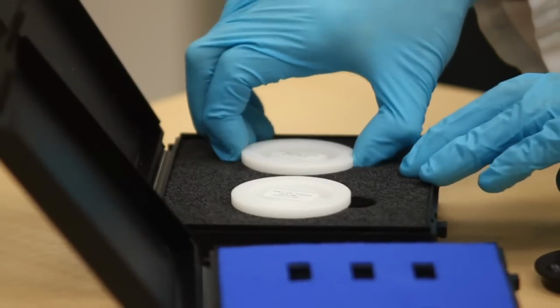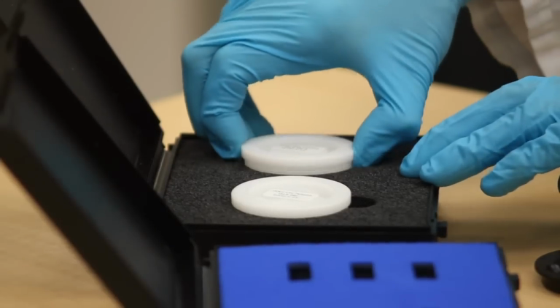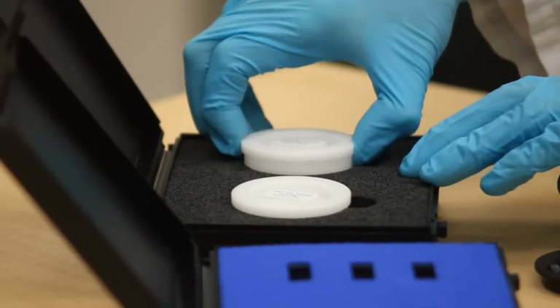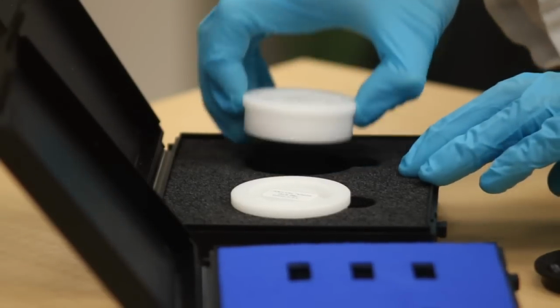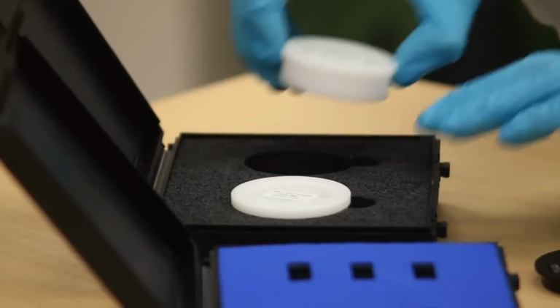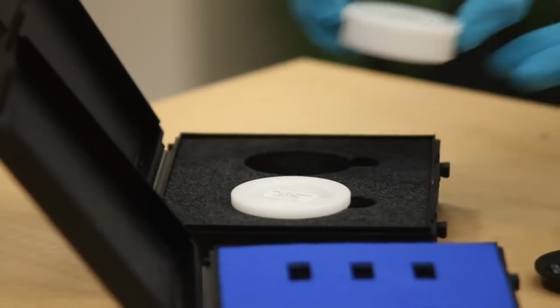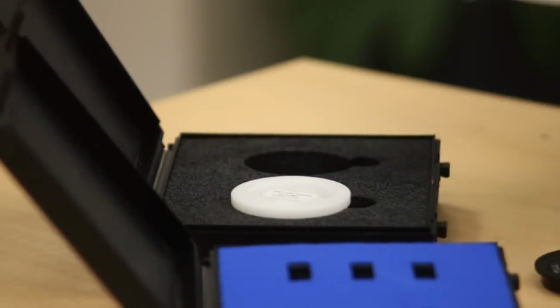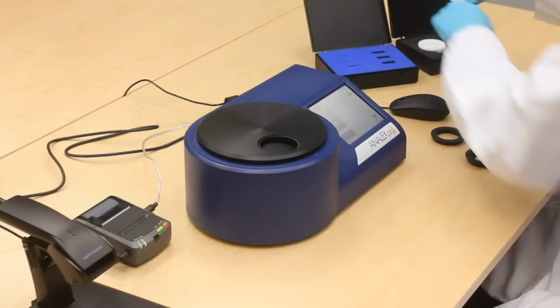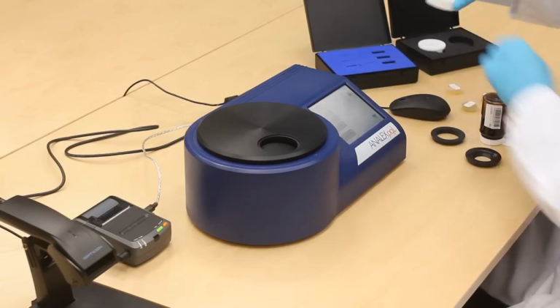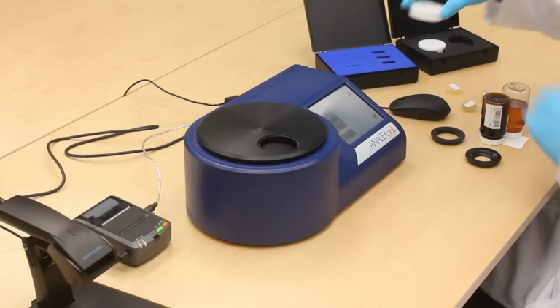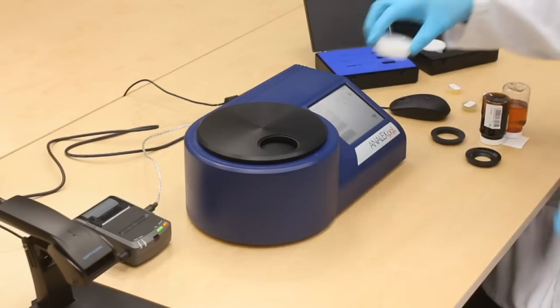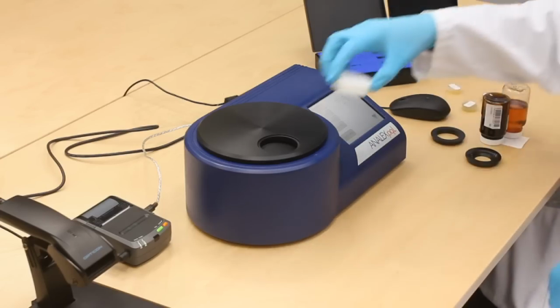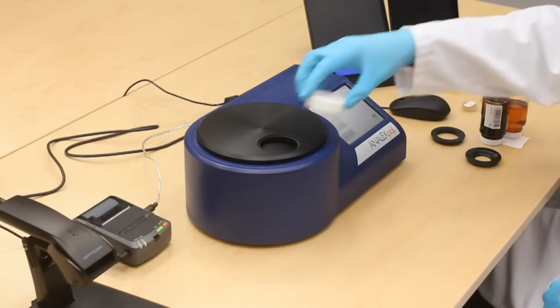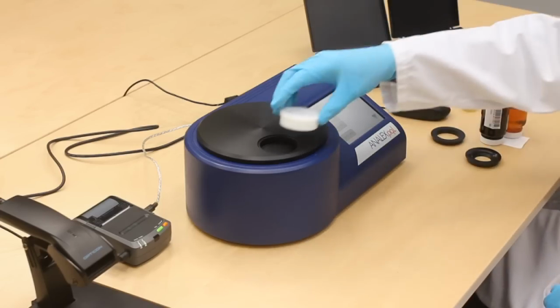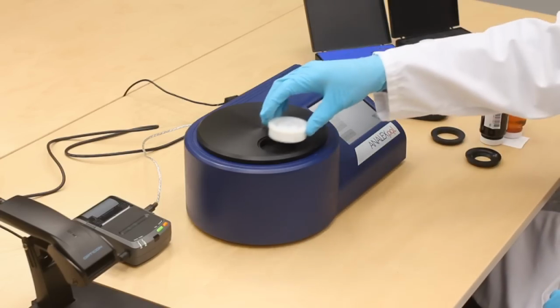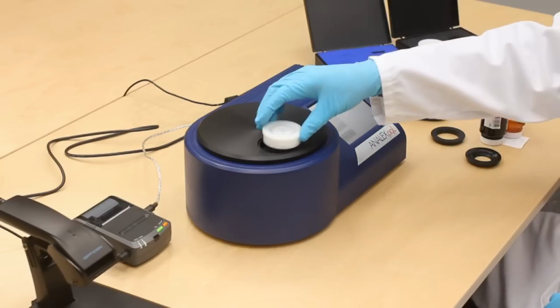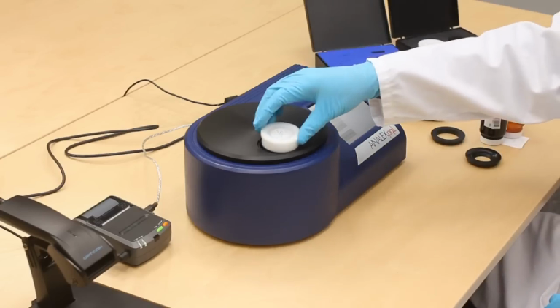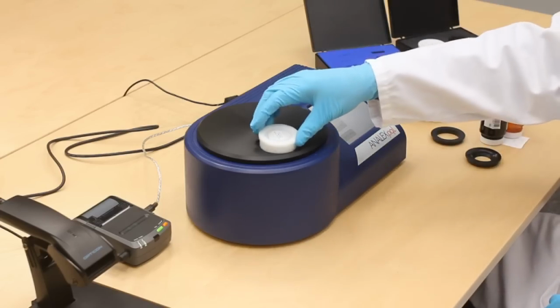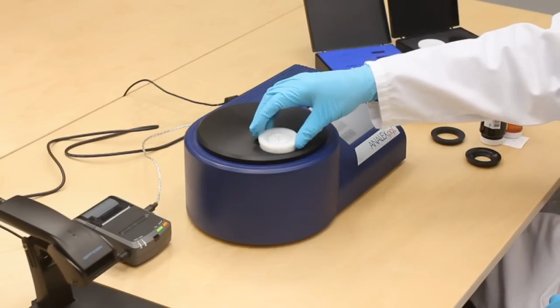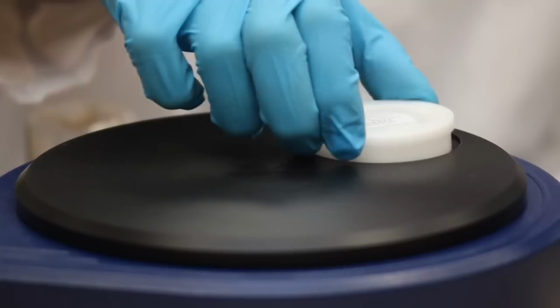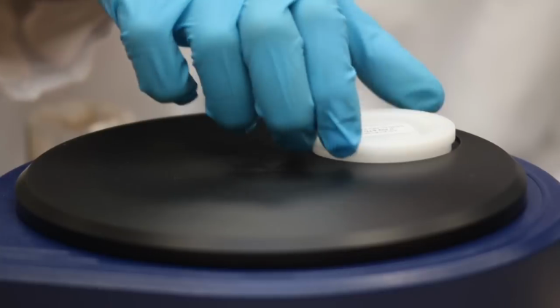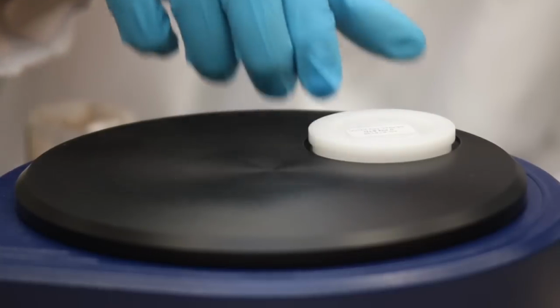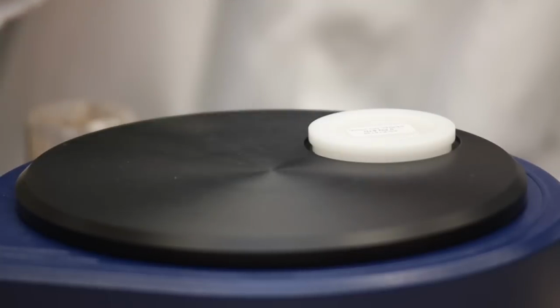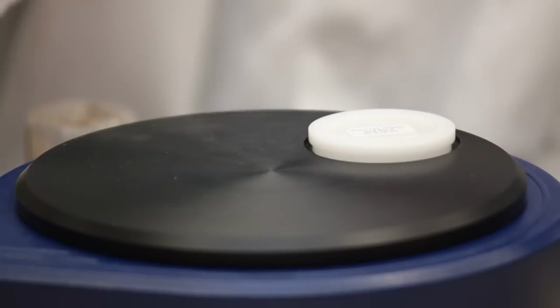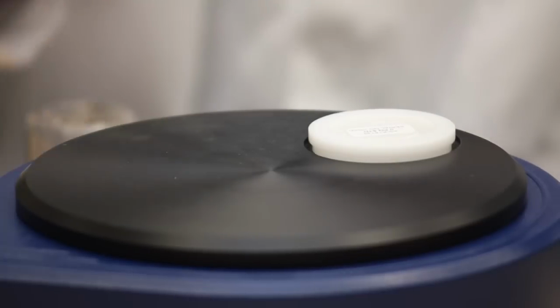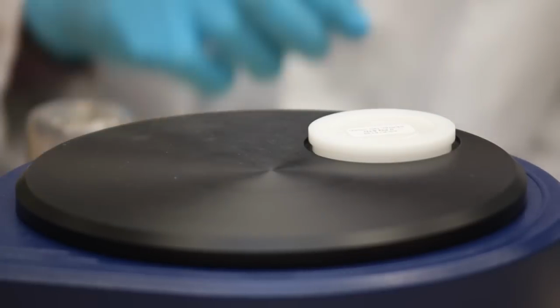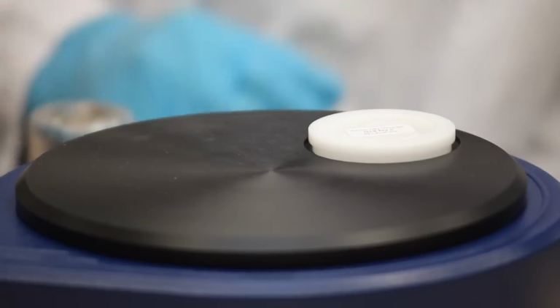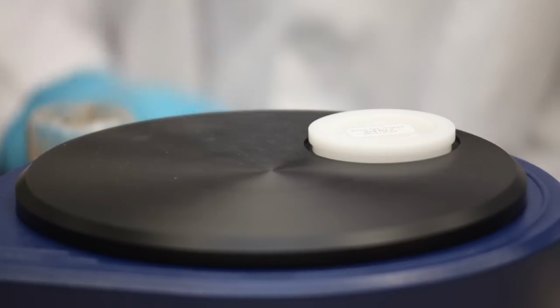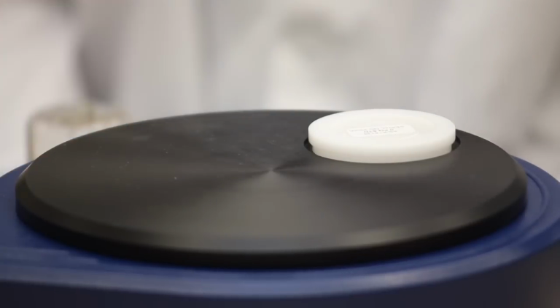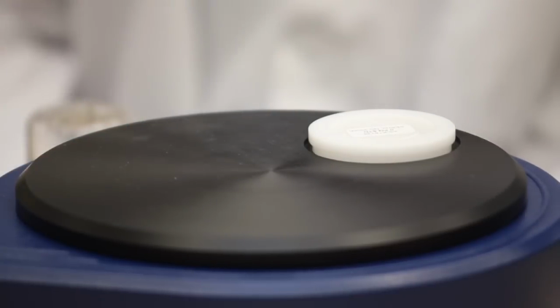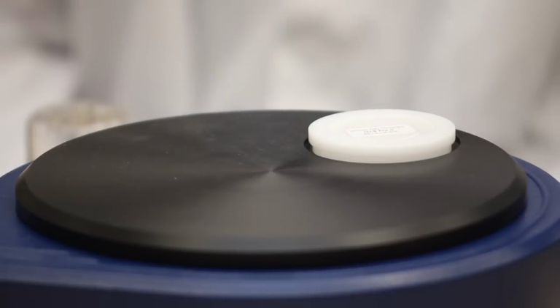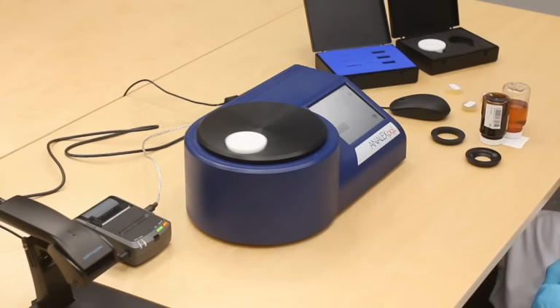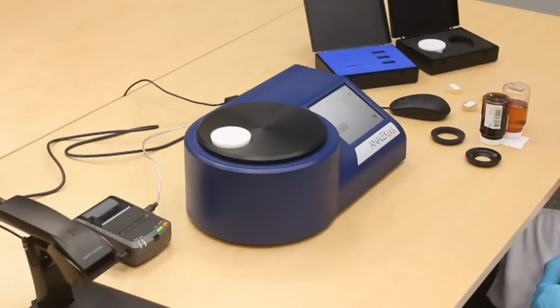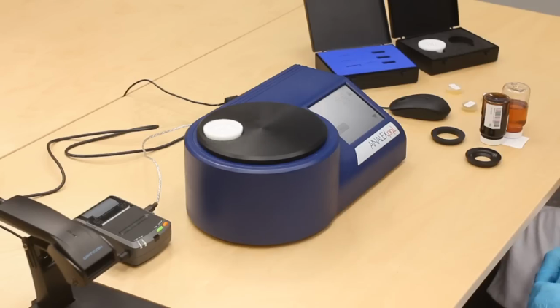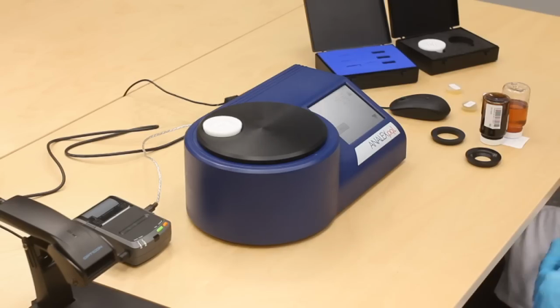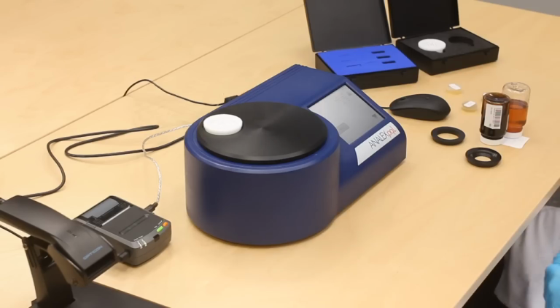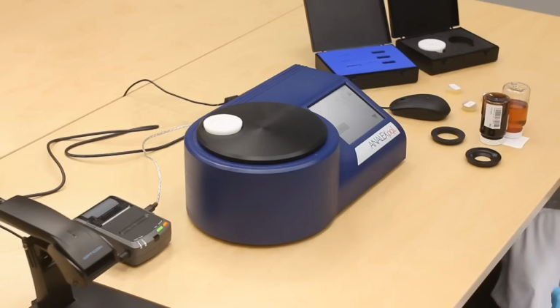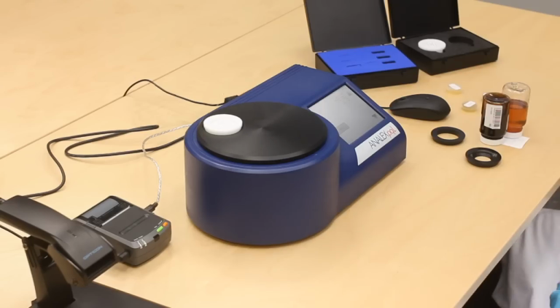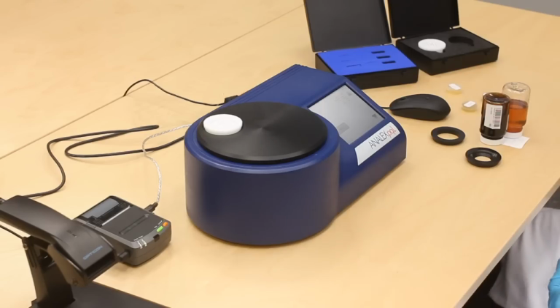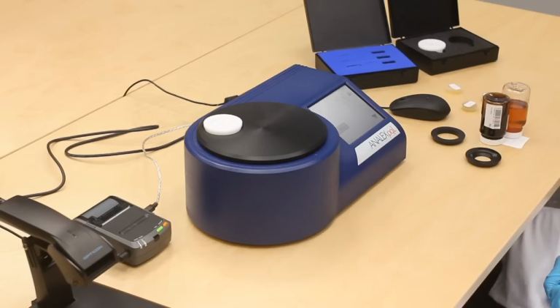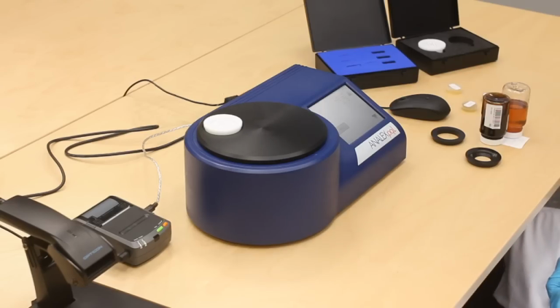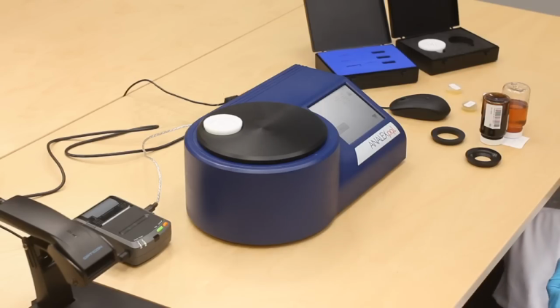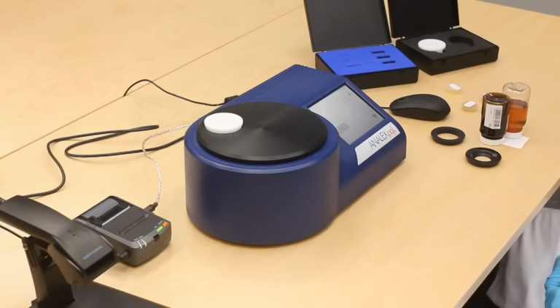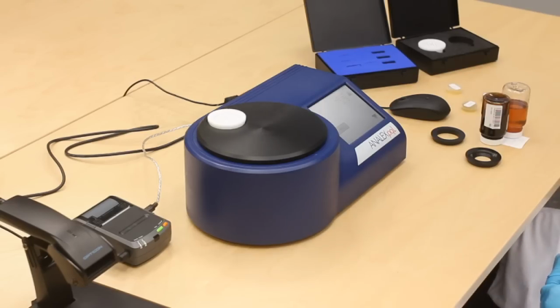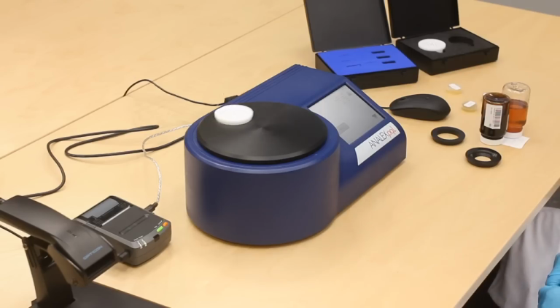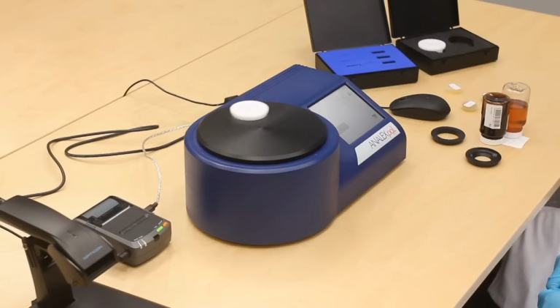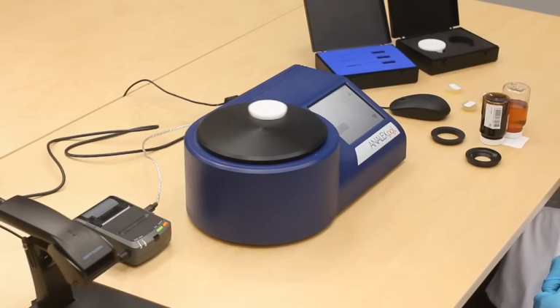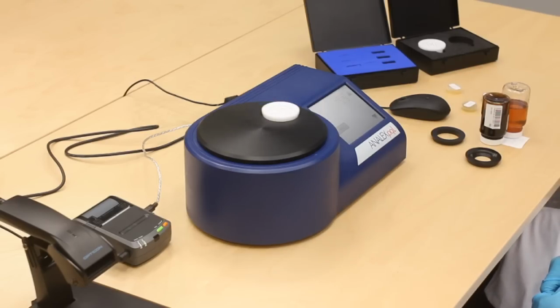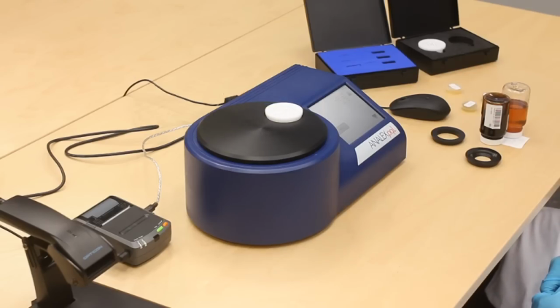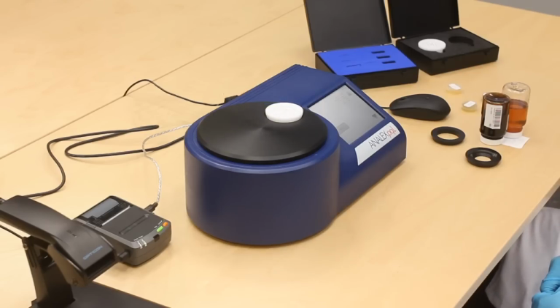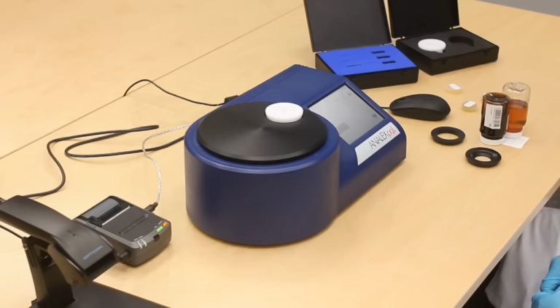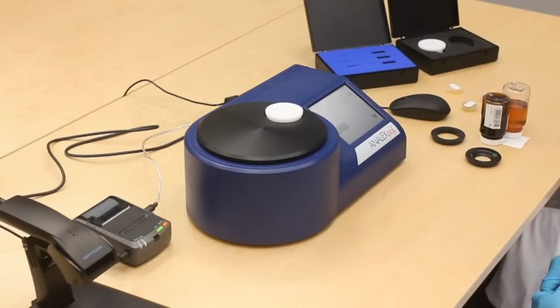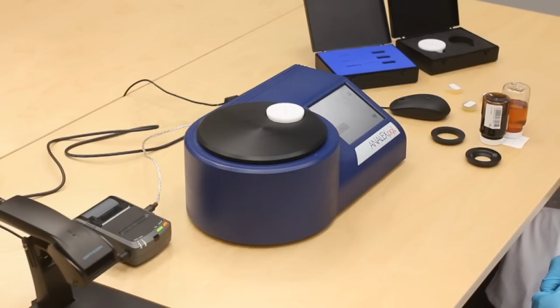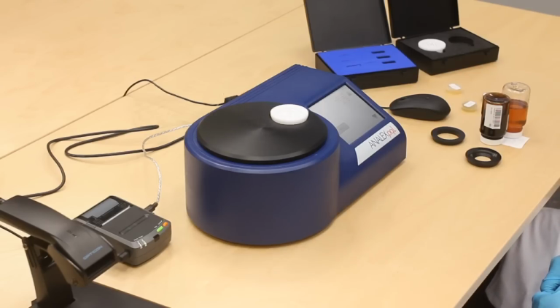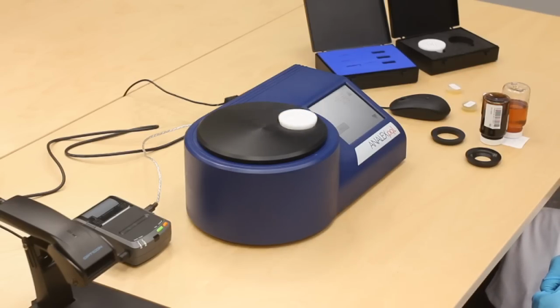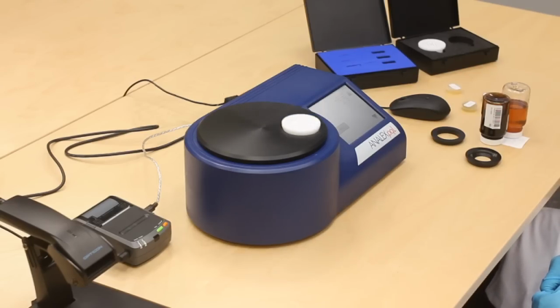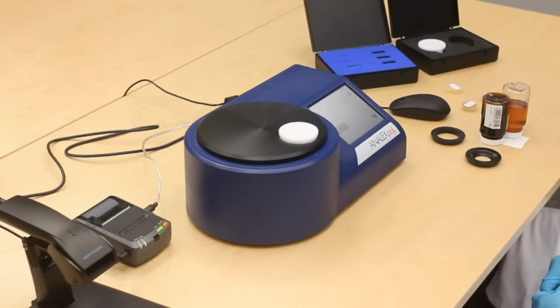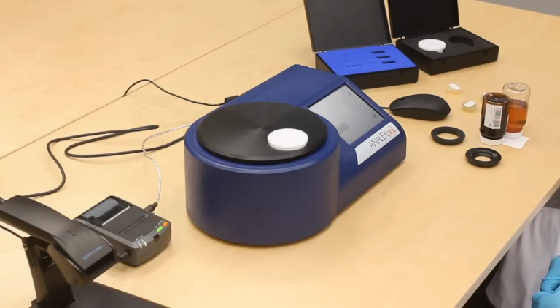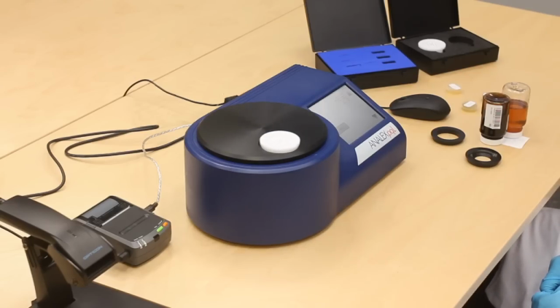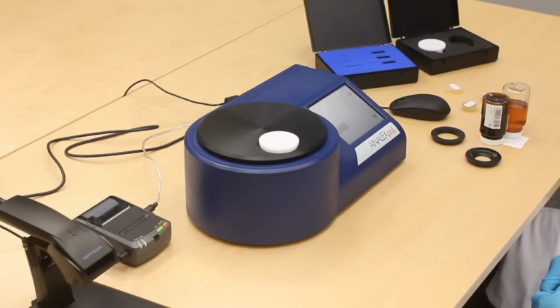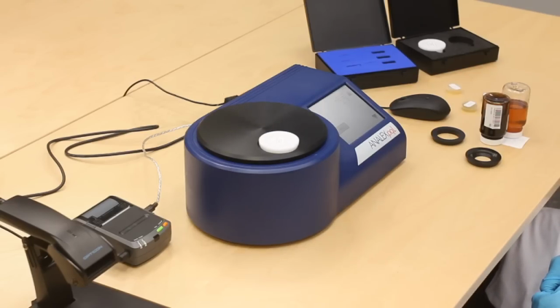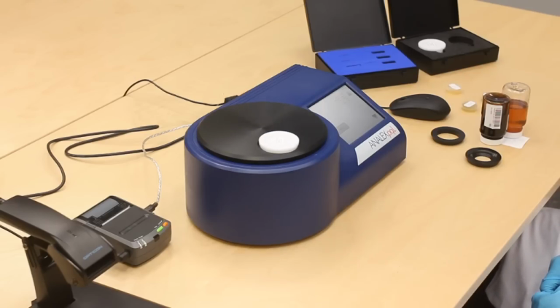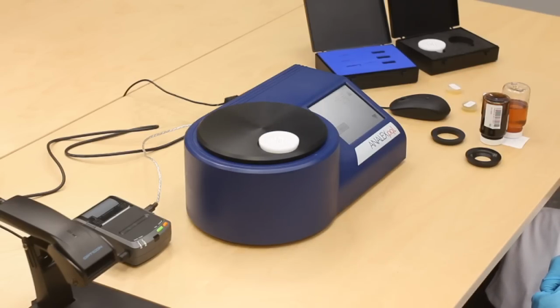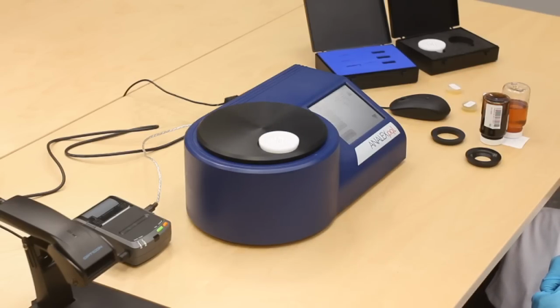Calibration reference samples are also provided with the device for in-lab verification of the equipment and measurements.